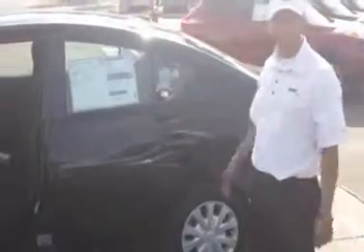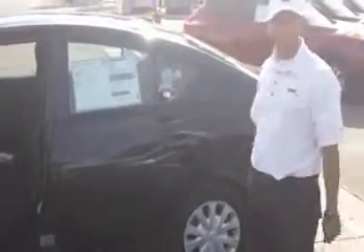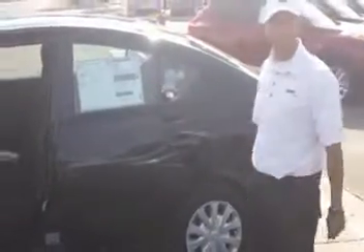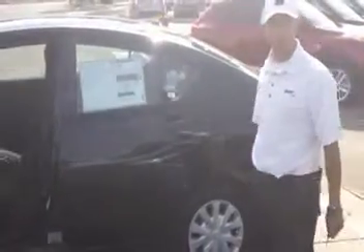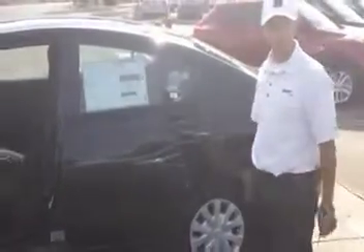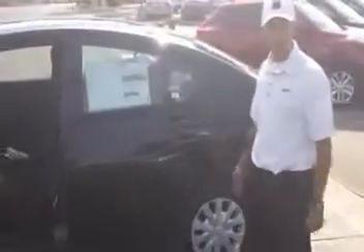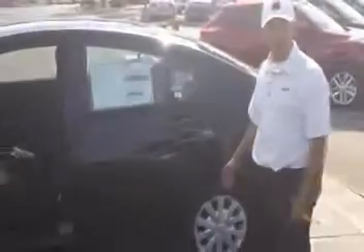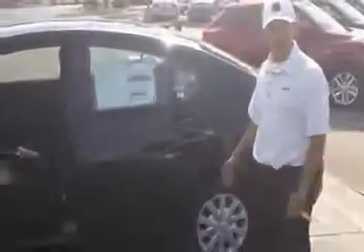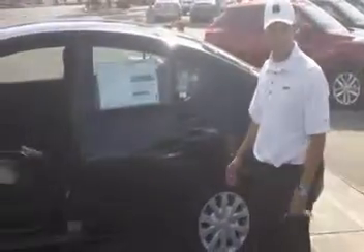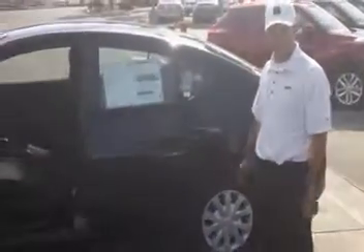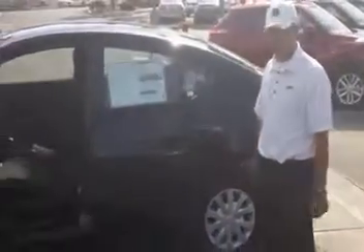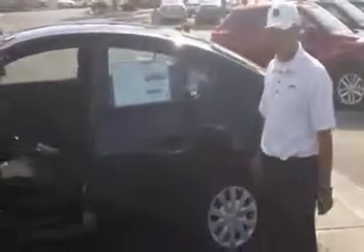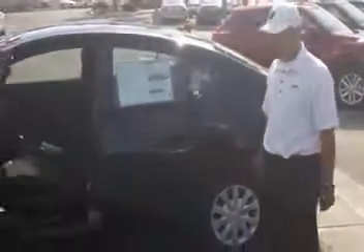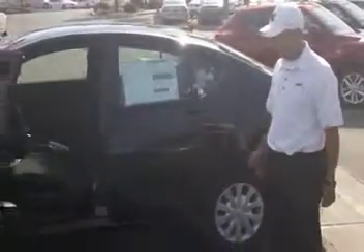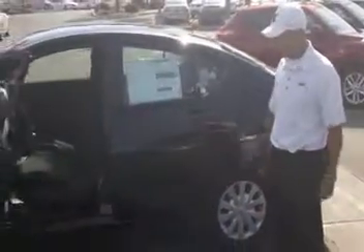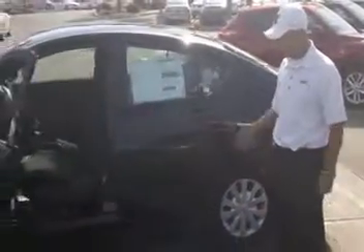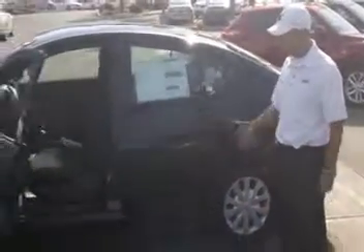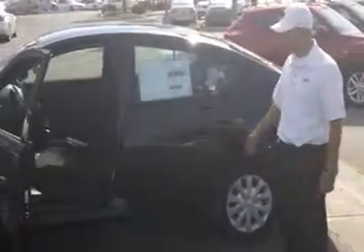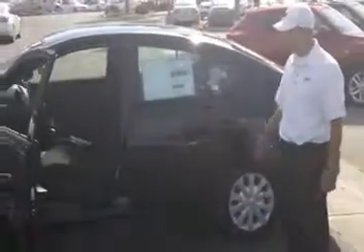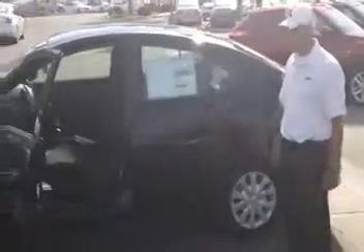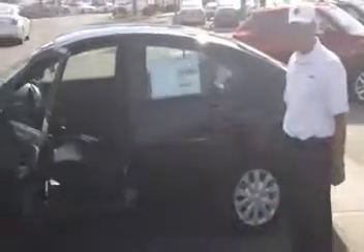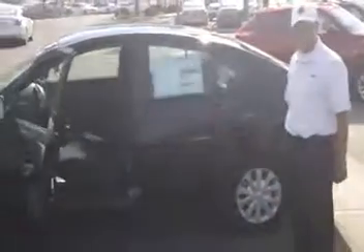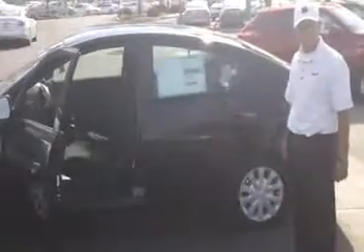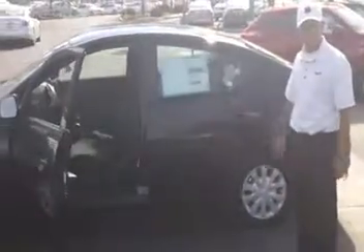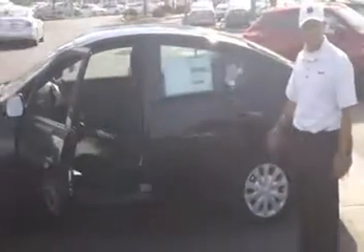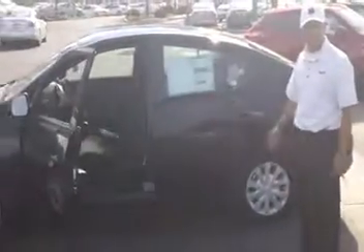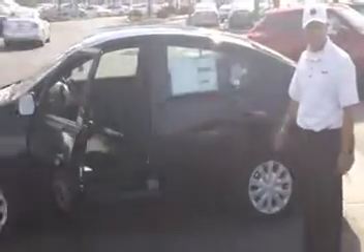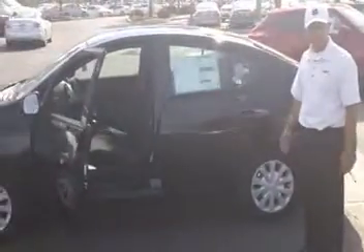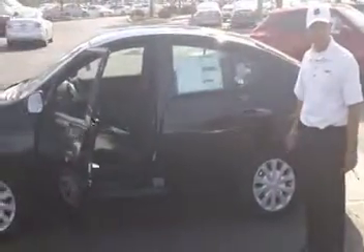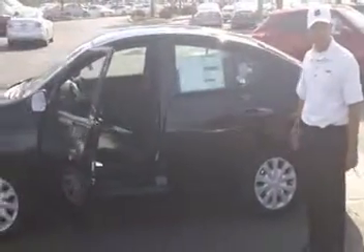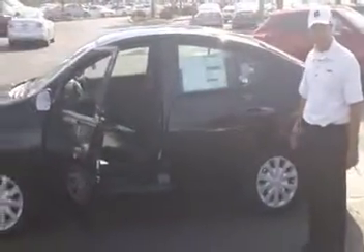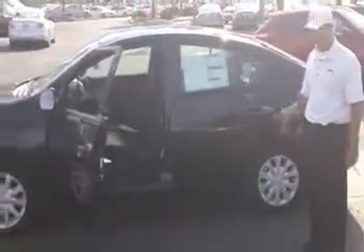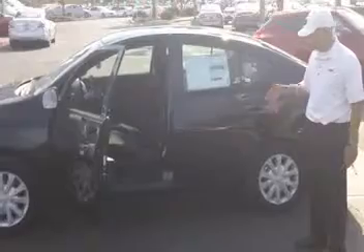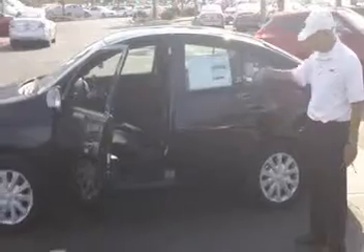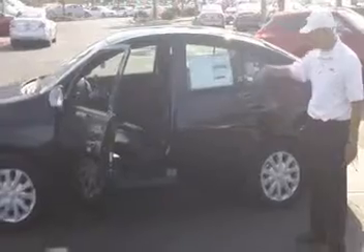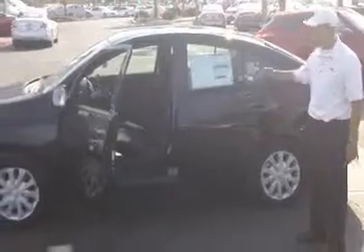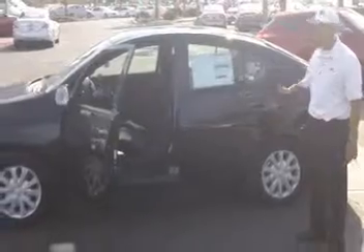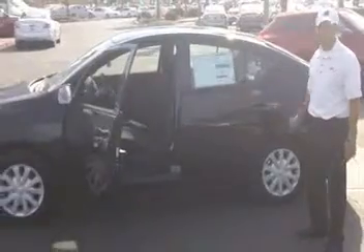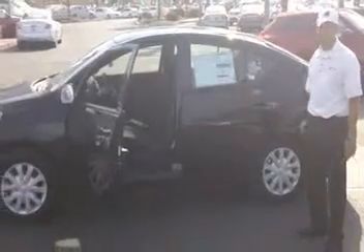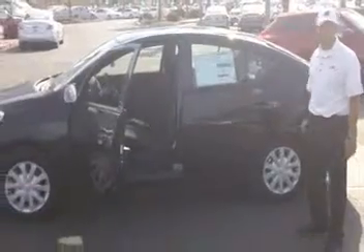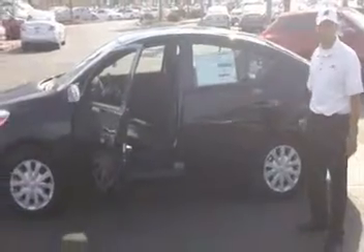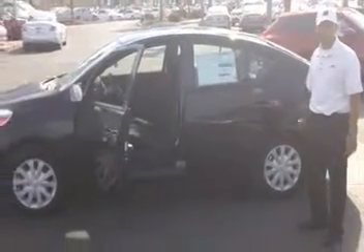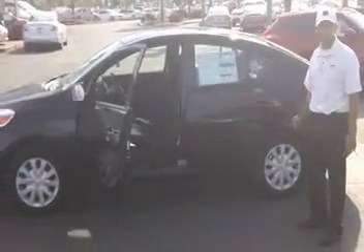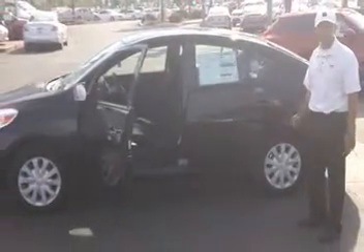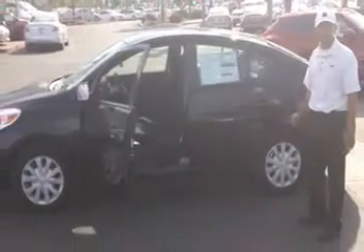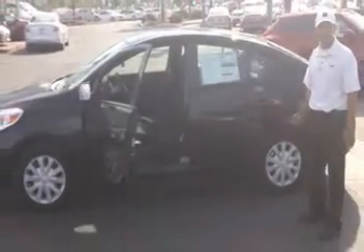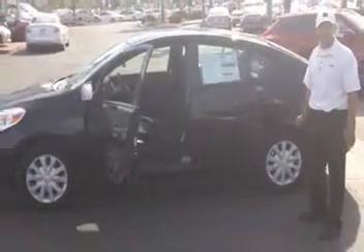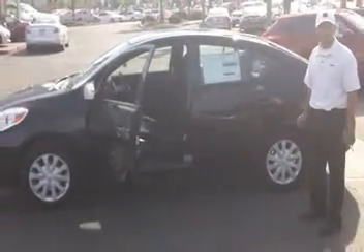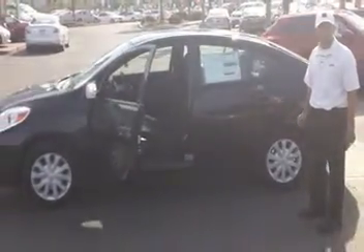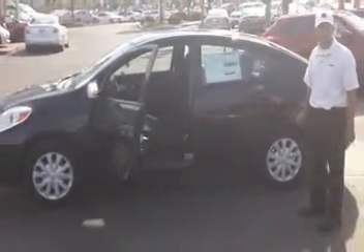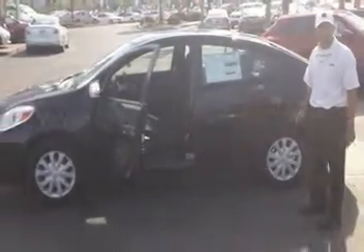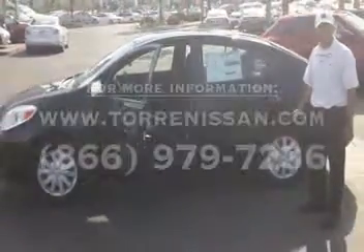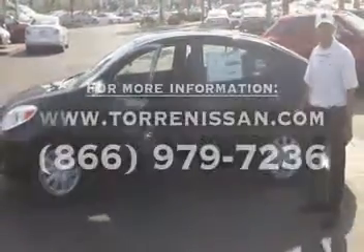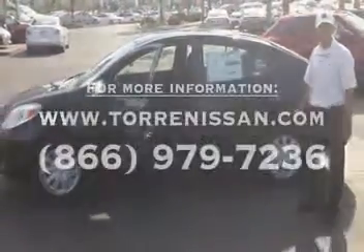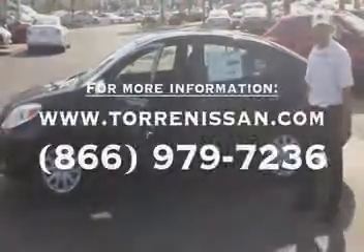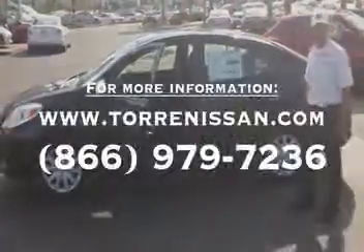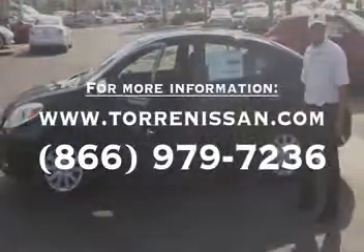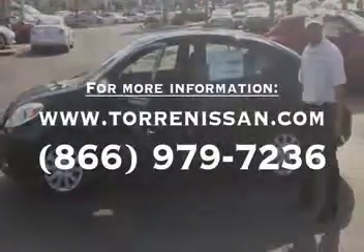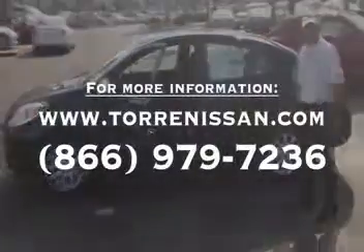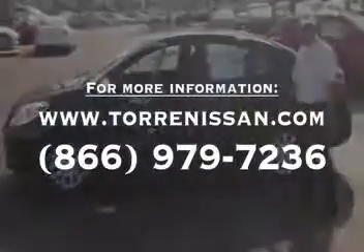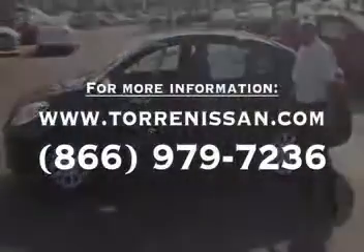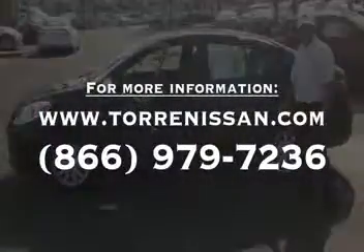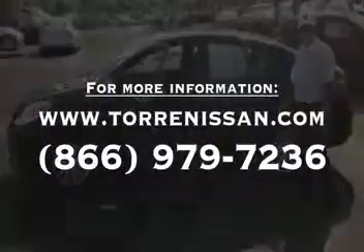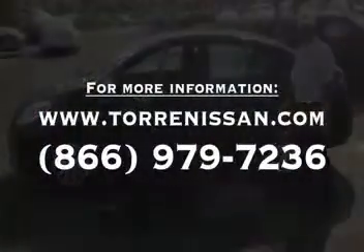So folks, when you come down to Torre Nissan, just make sure you ask for Gear Proors — I'll be more than happy to show you the brand new 2014 Nissan Versa. Thank you for joining us.